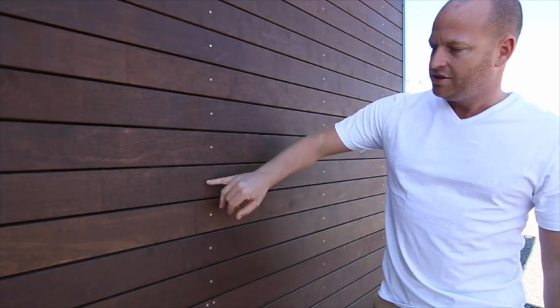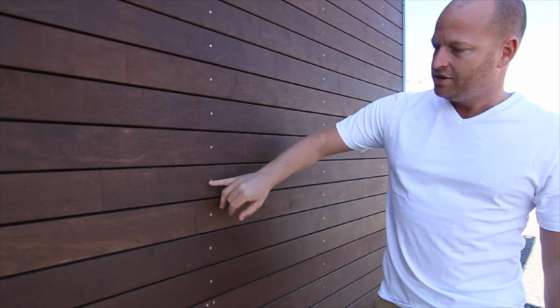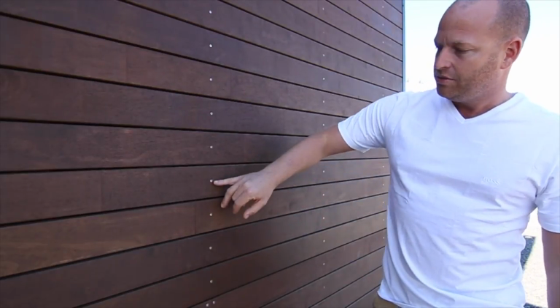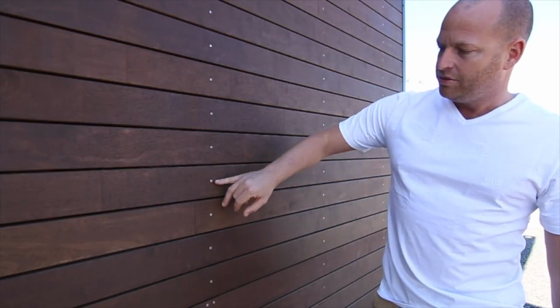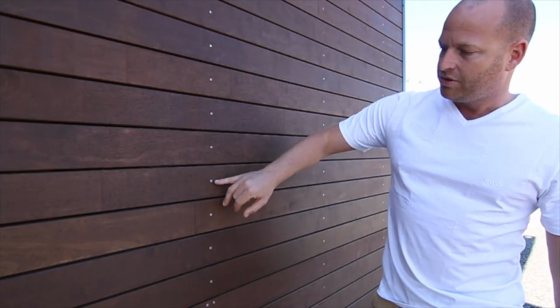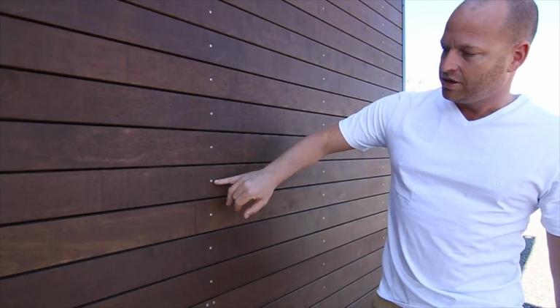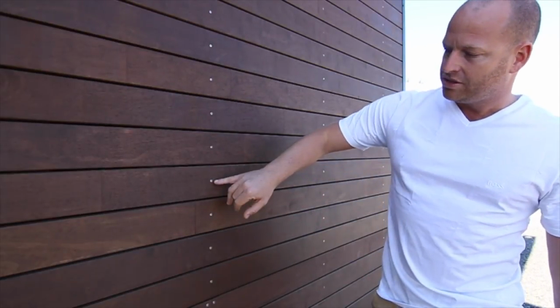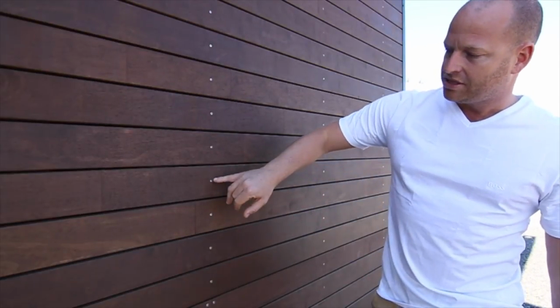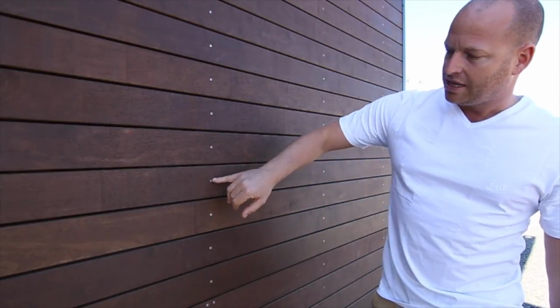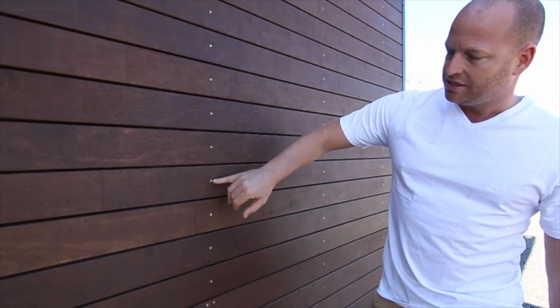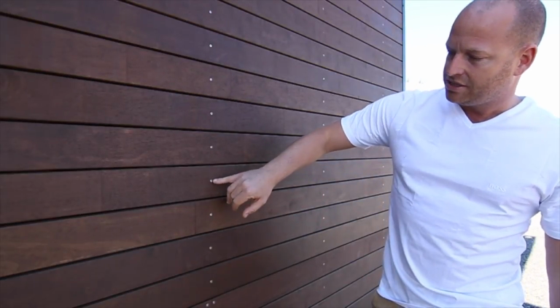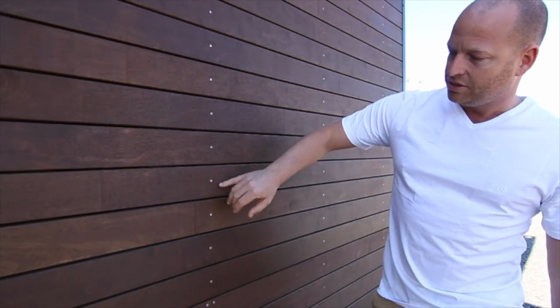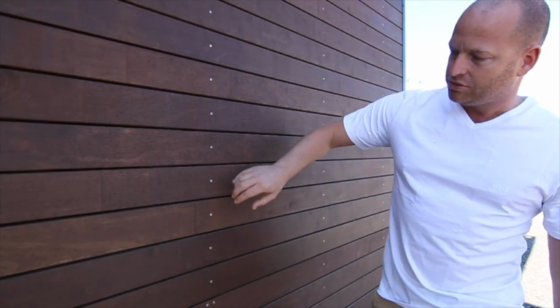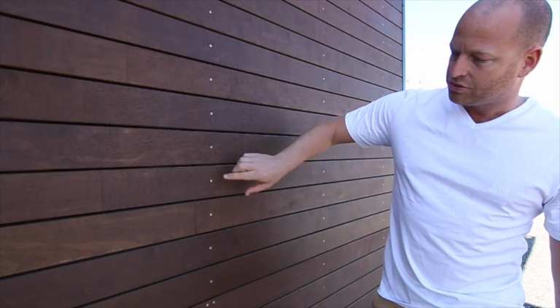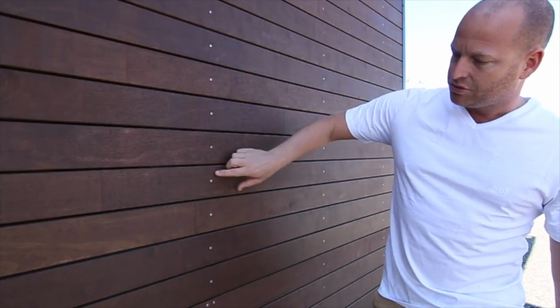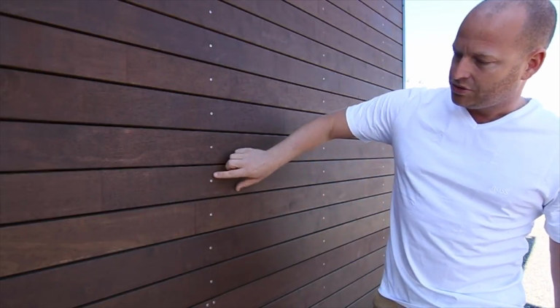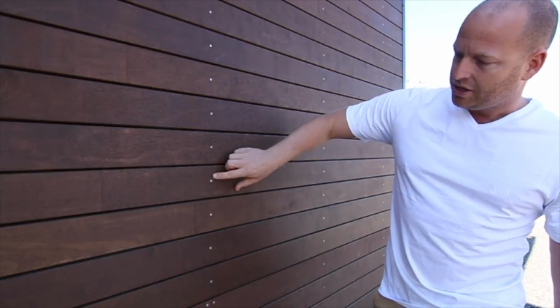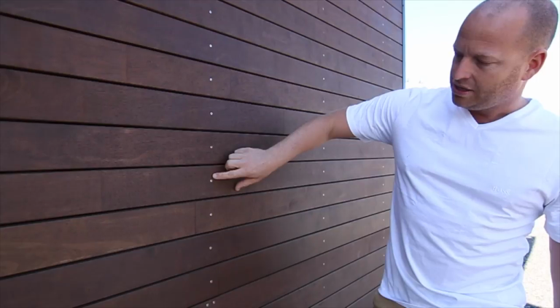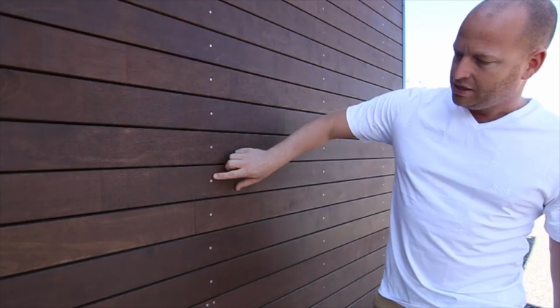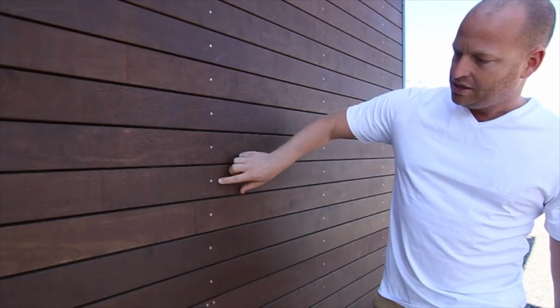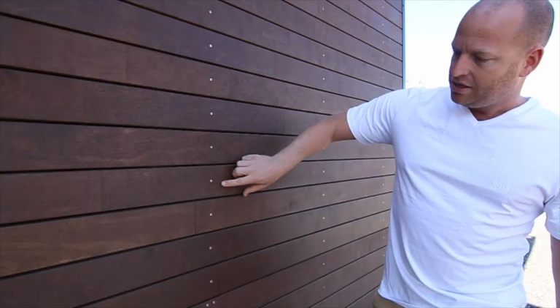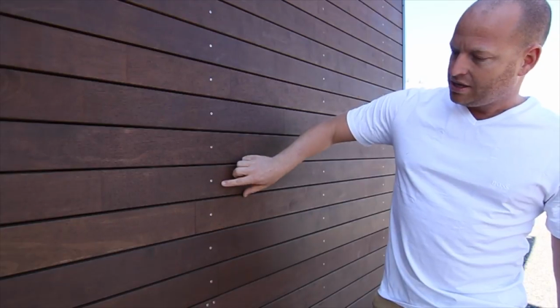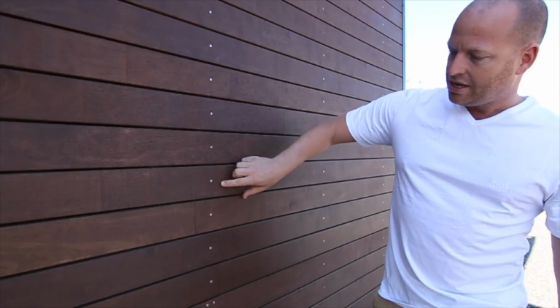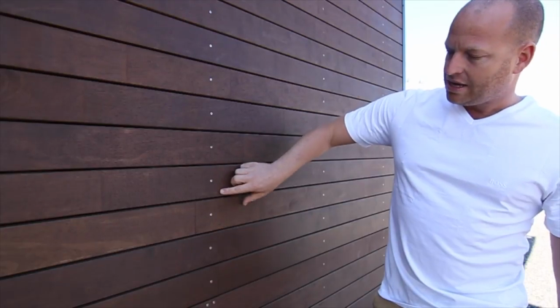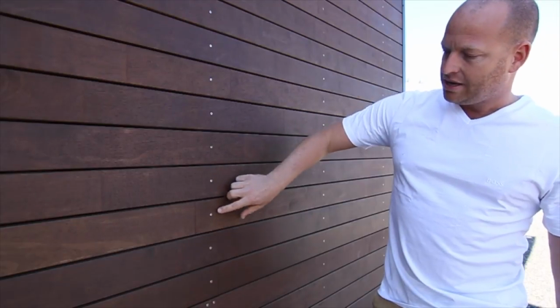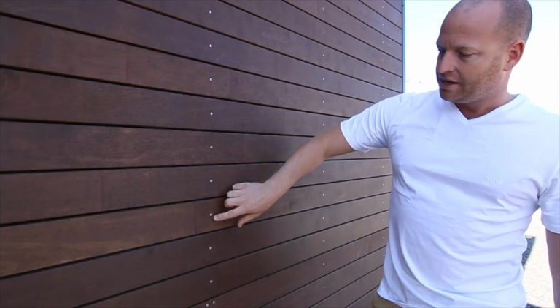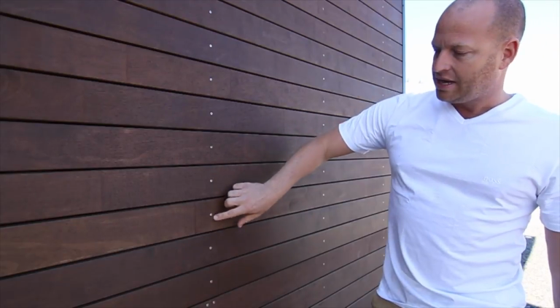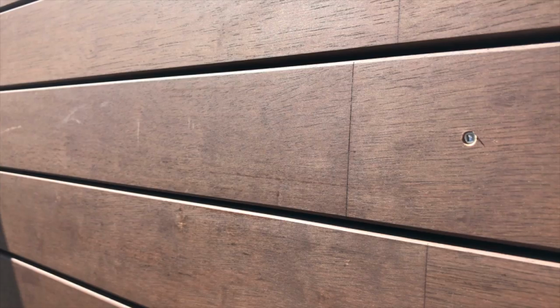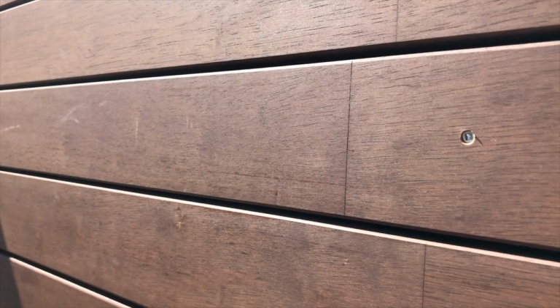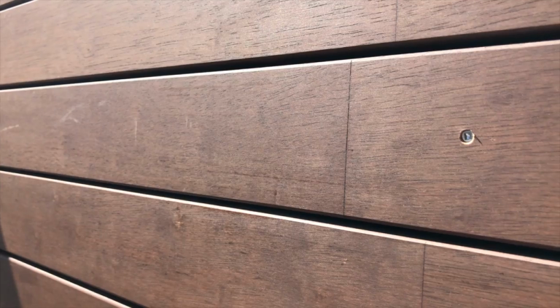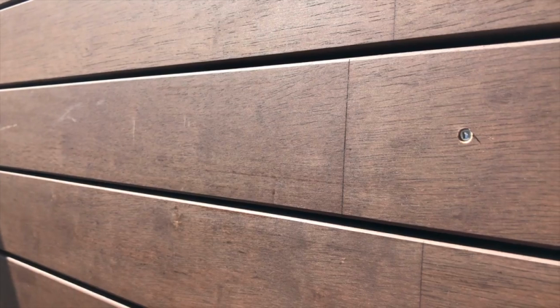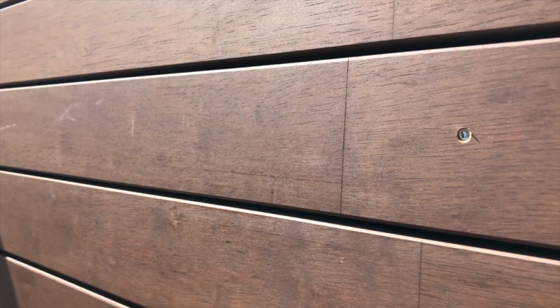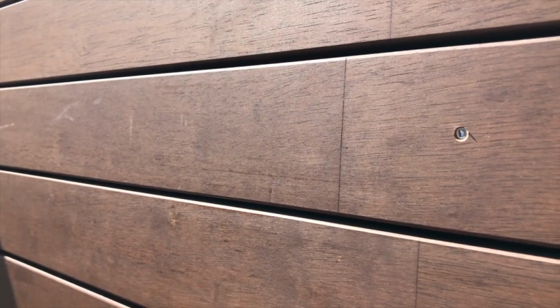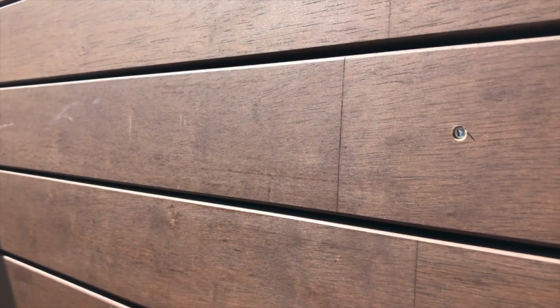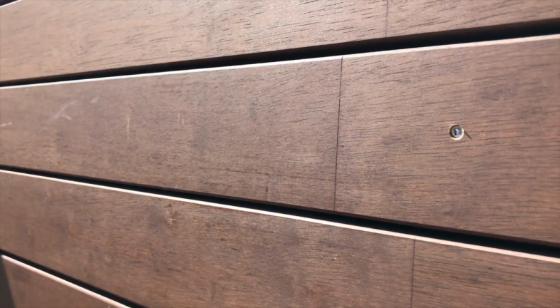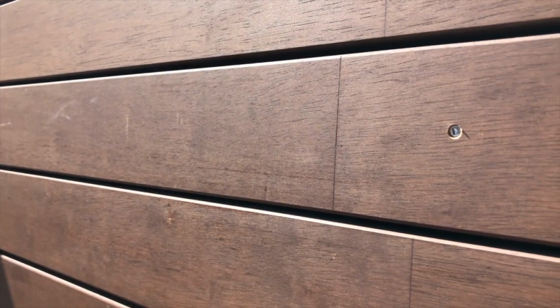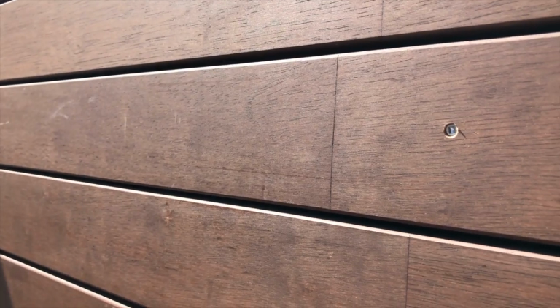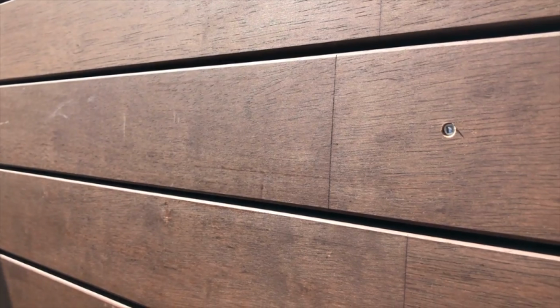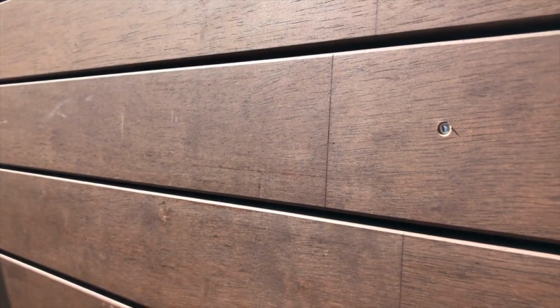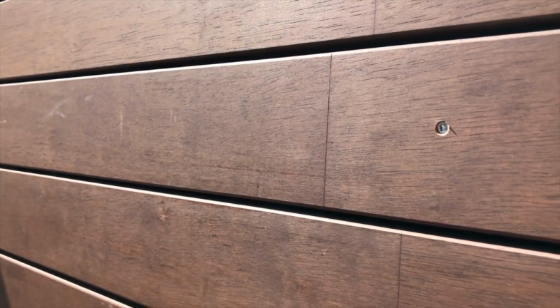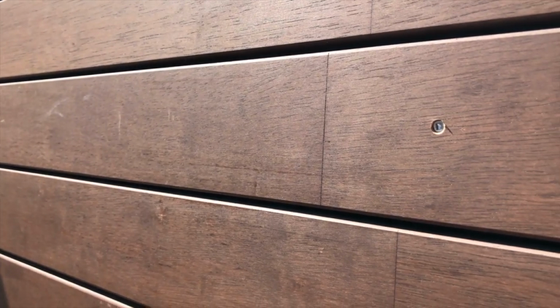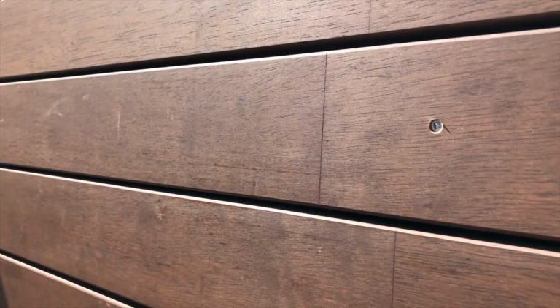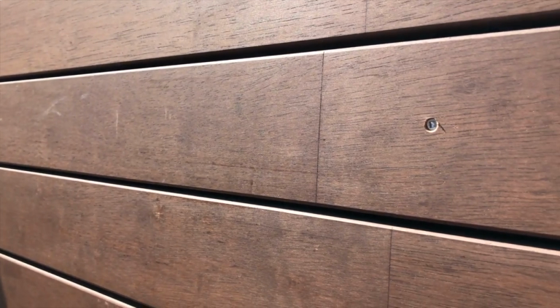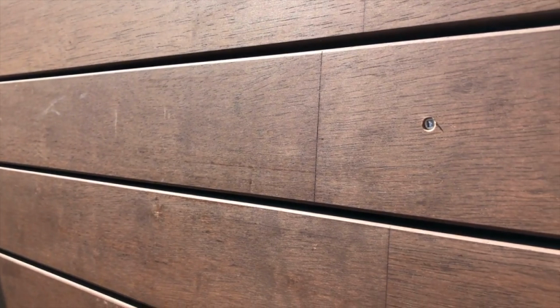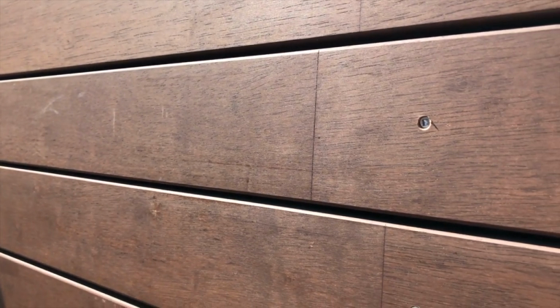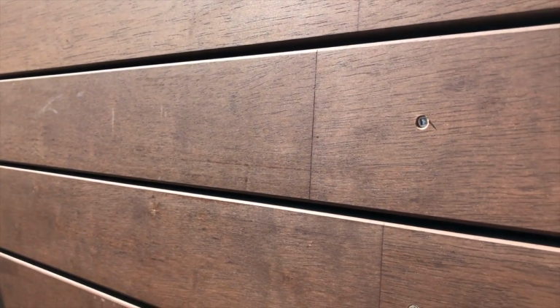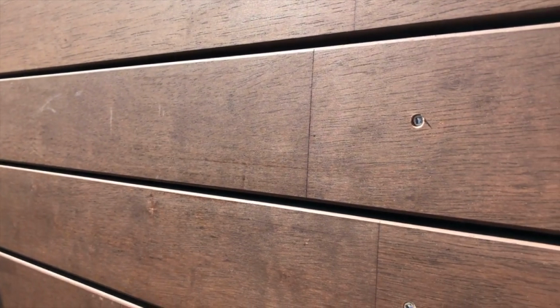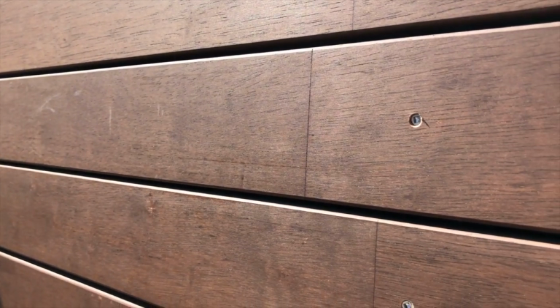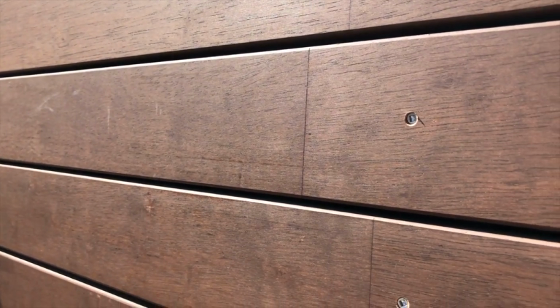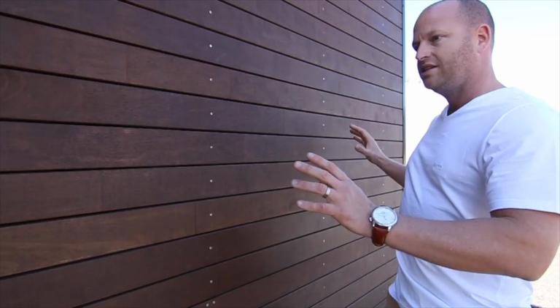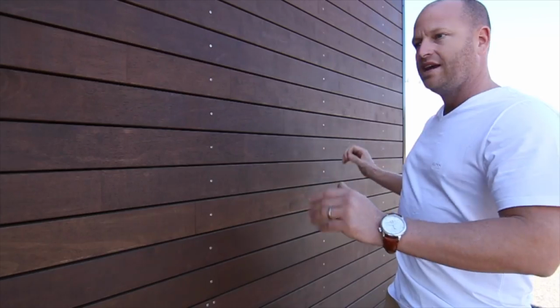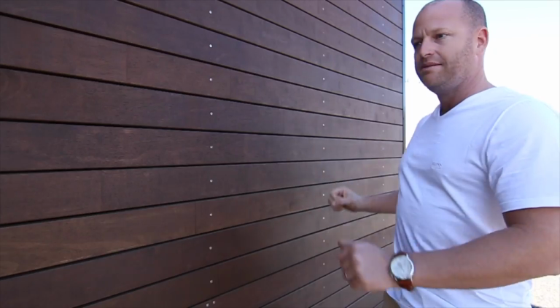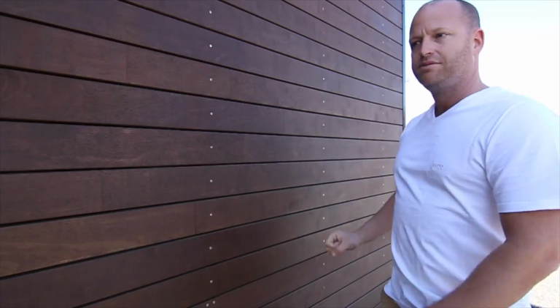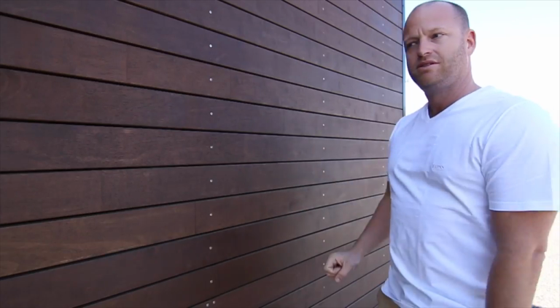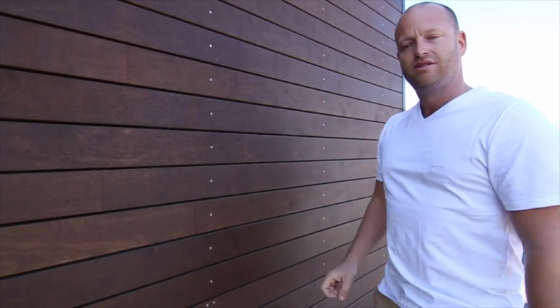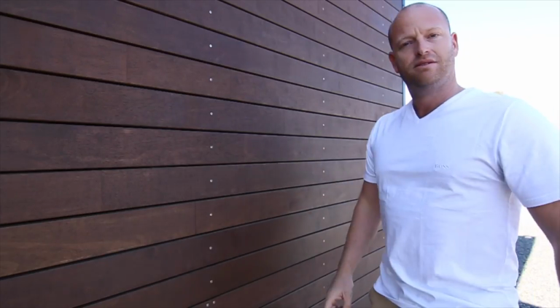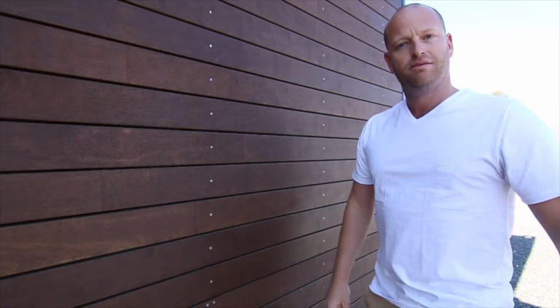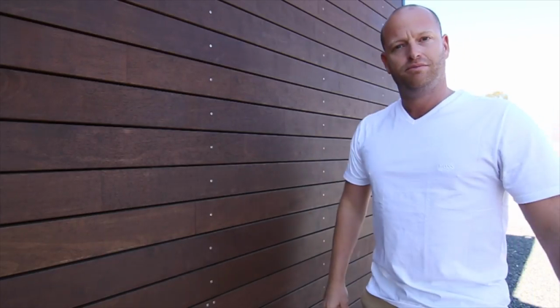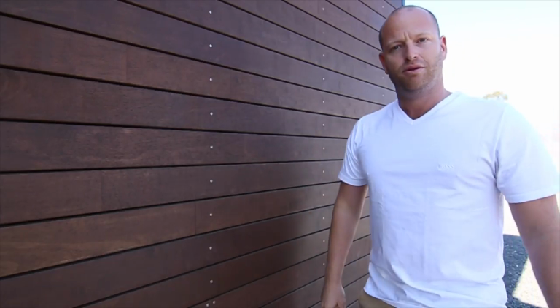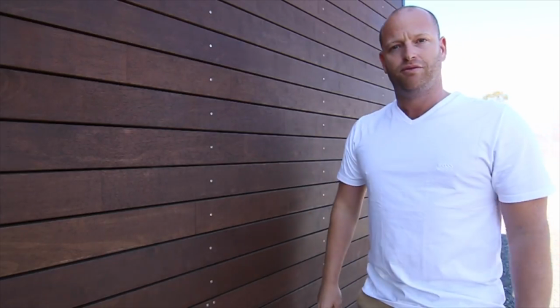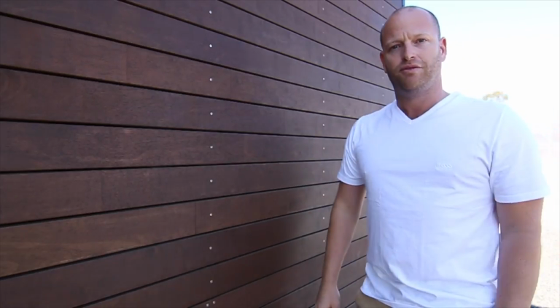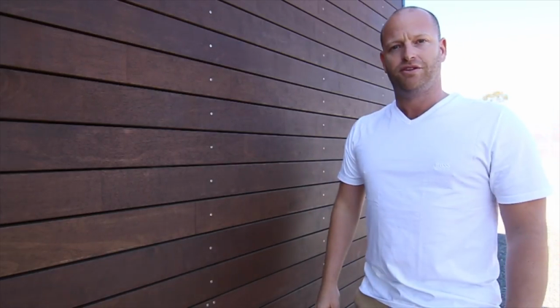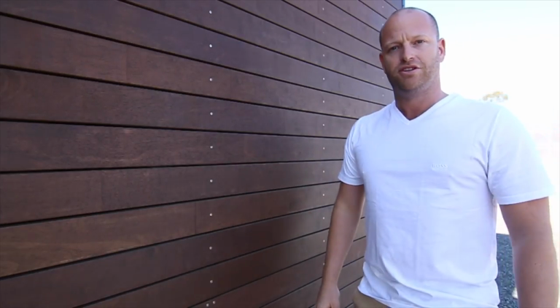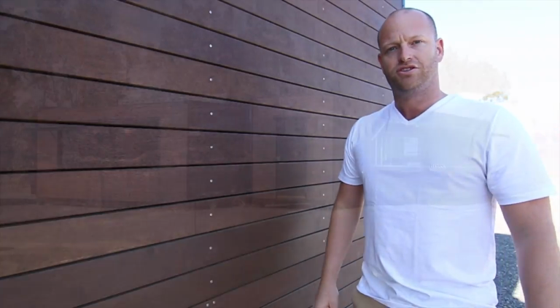We've got a stainless steel screw here, counter sunk, all dead straight, nice gaps — beautiful finish.